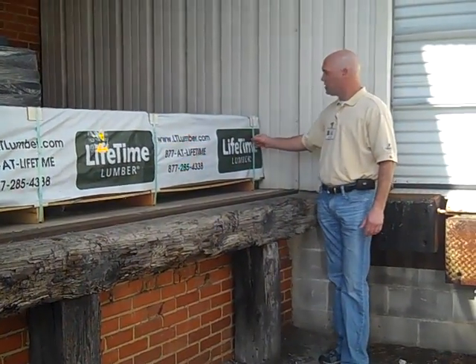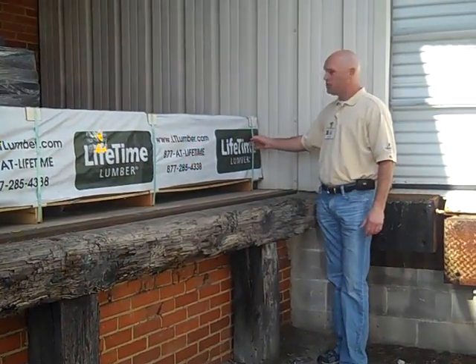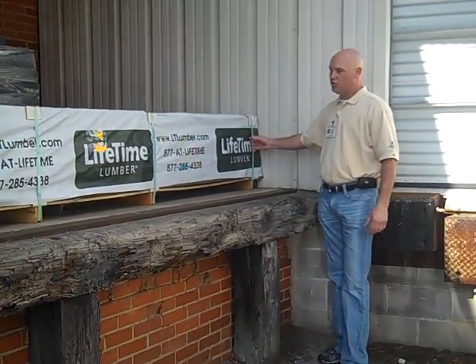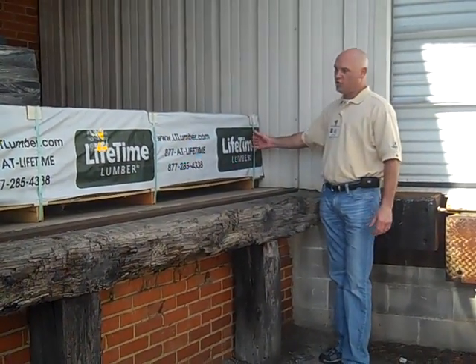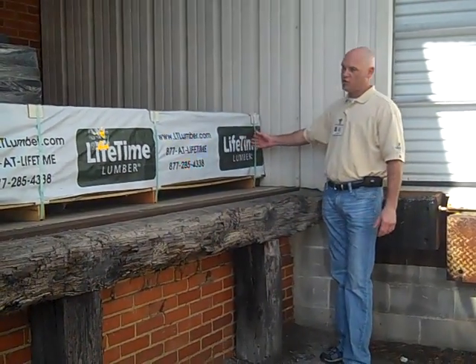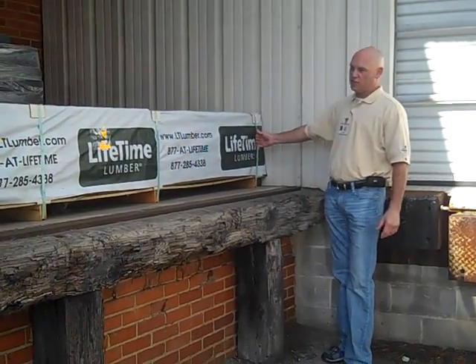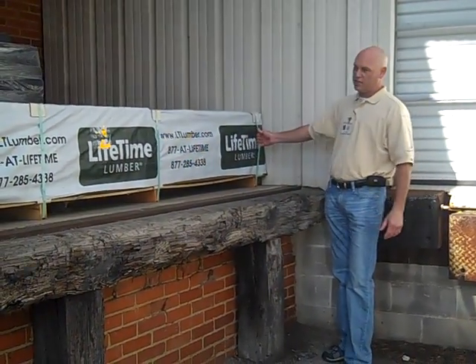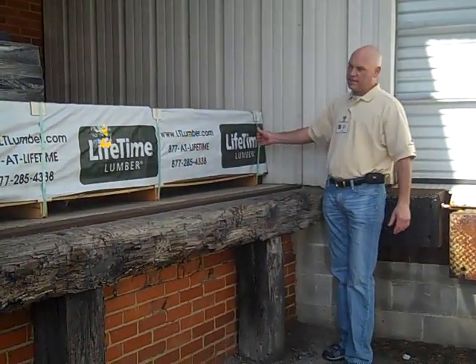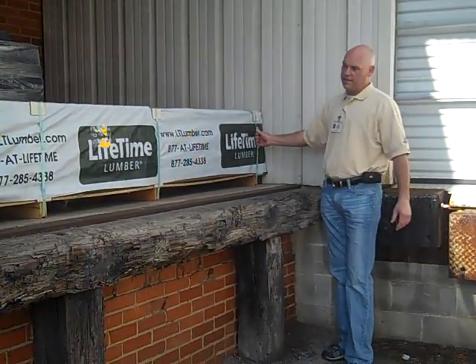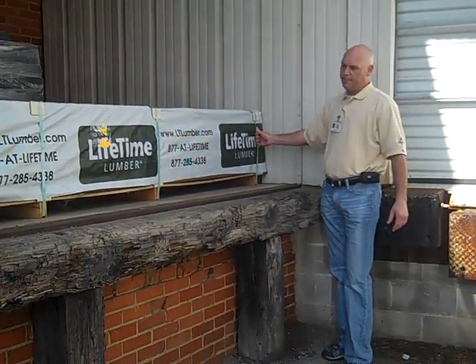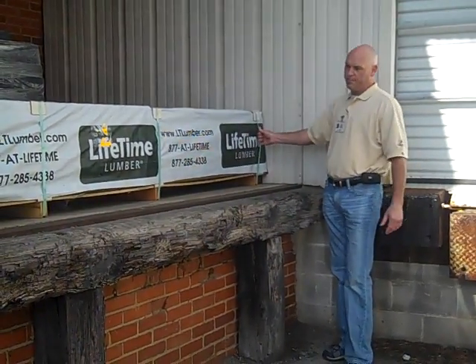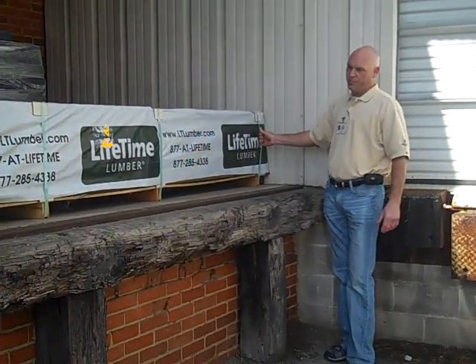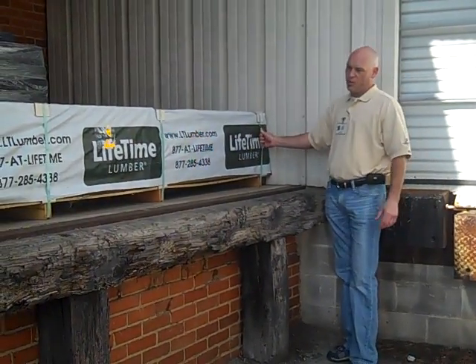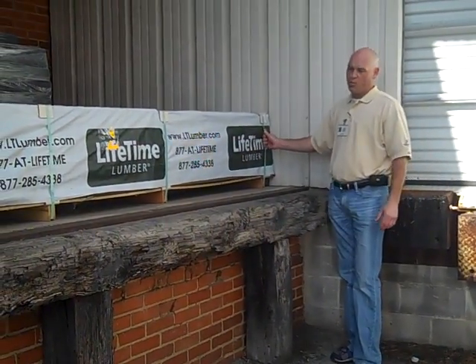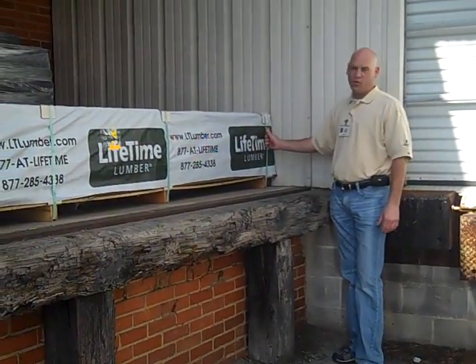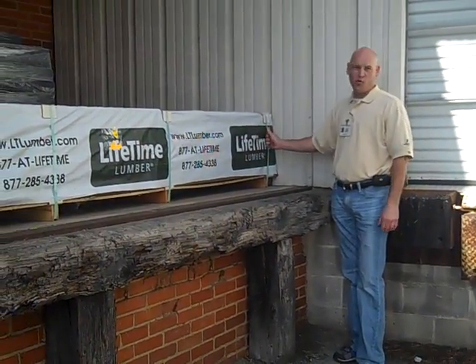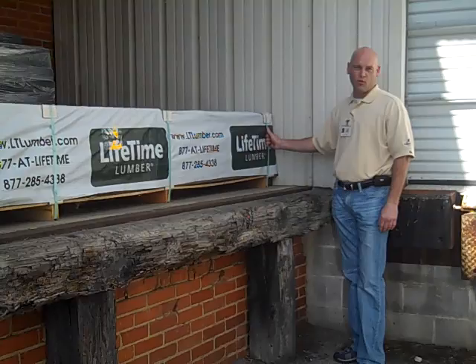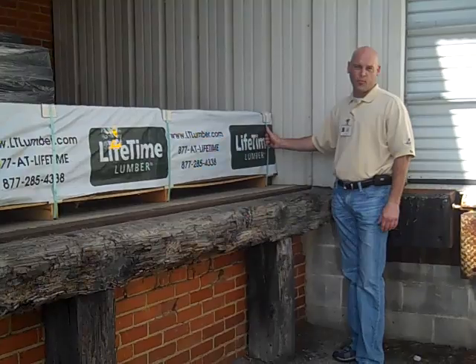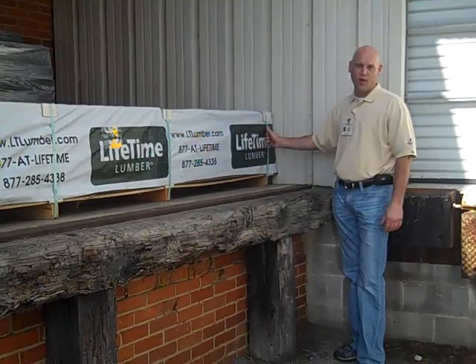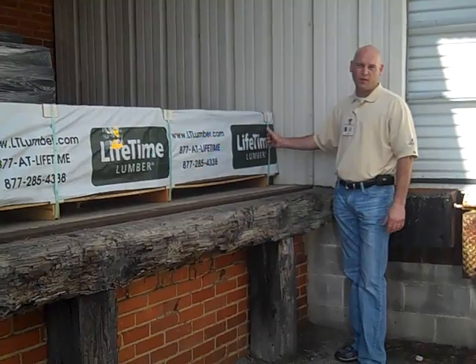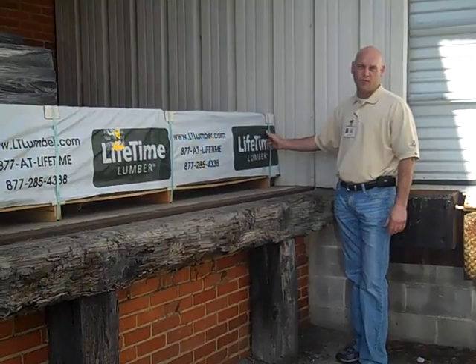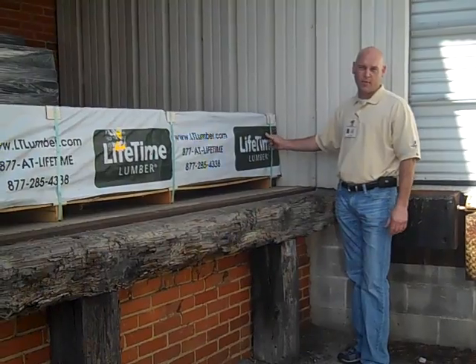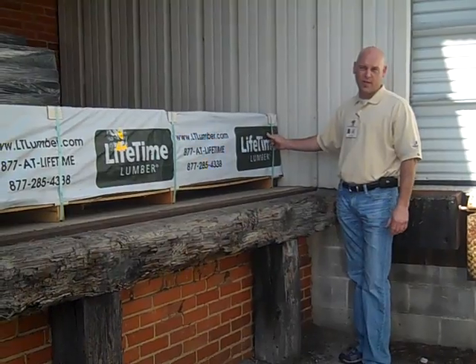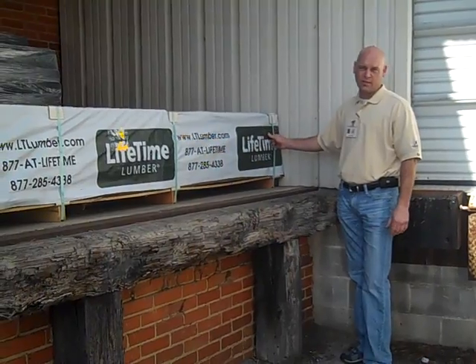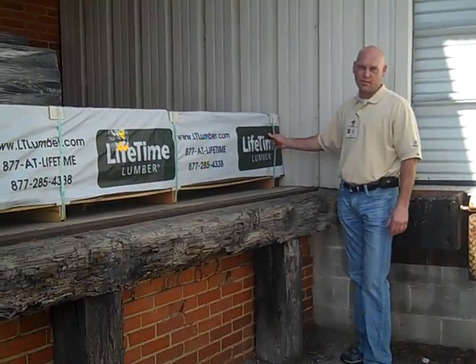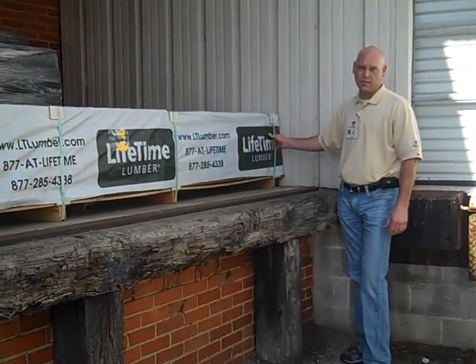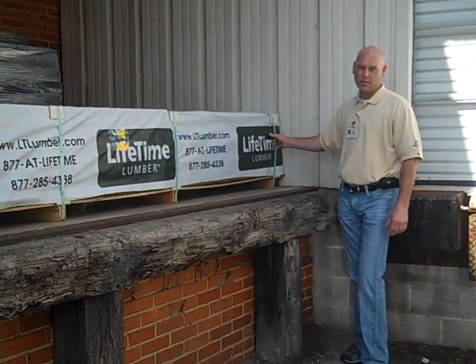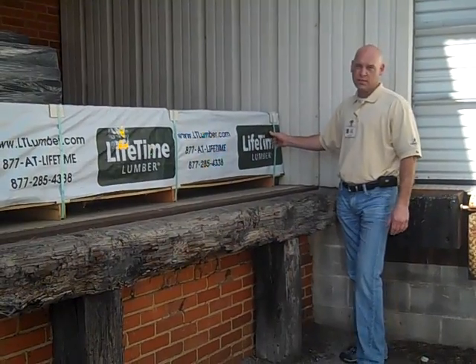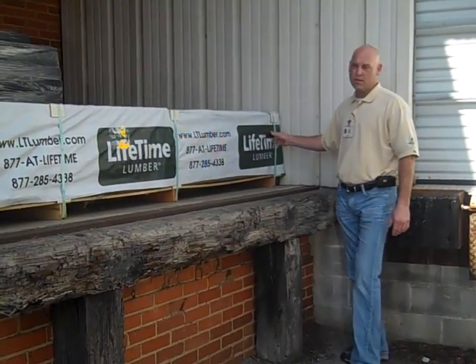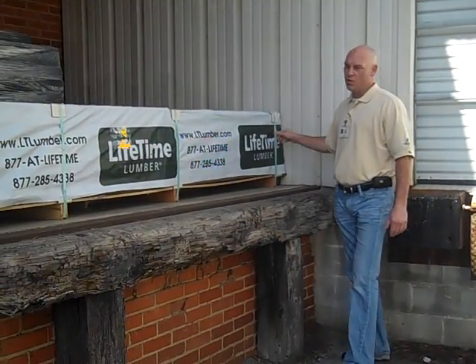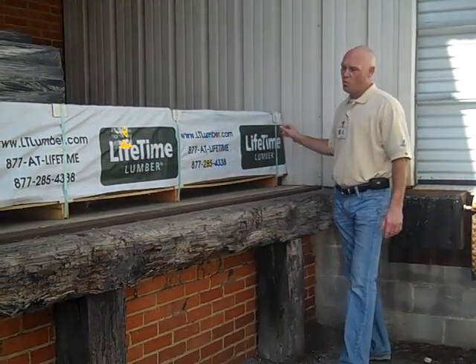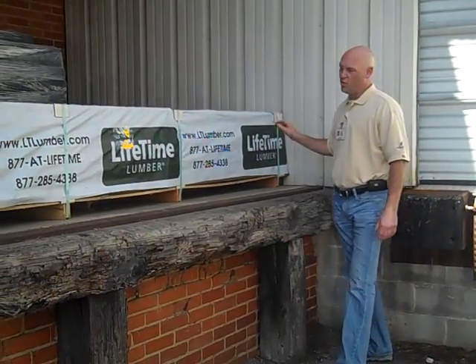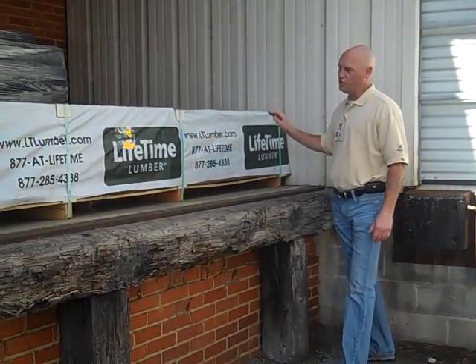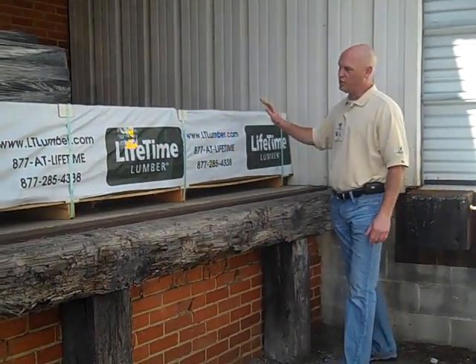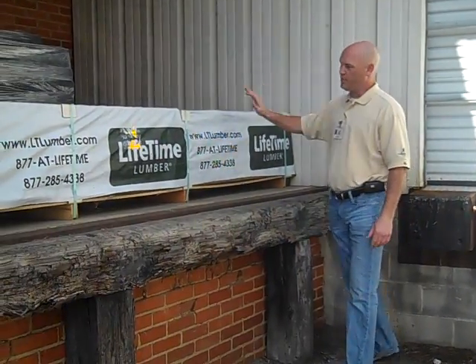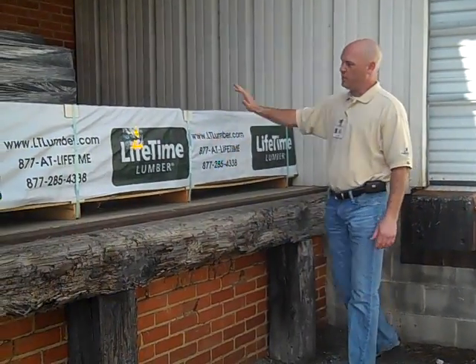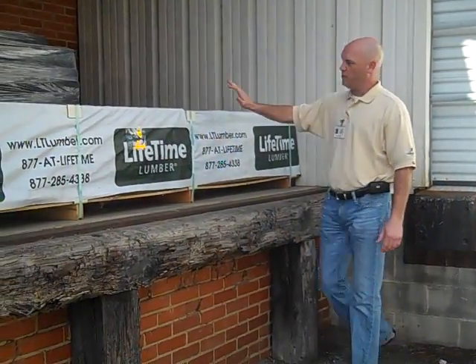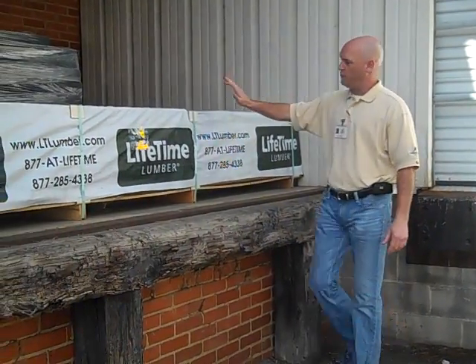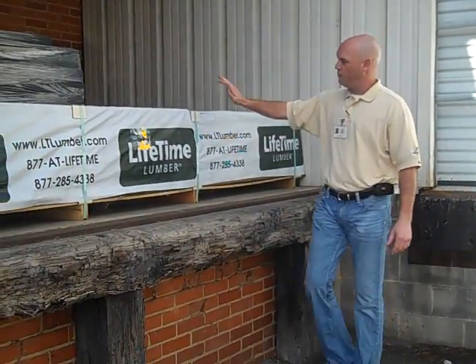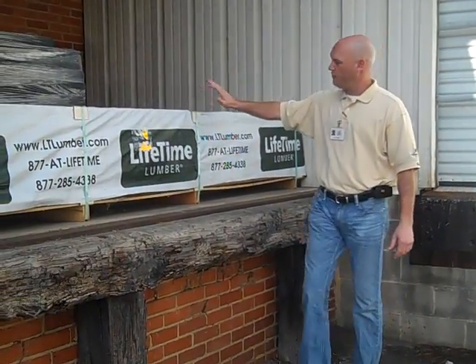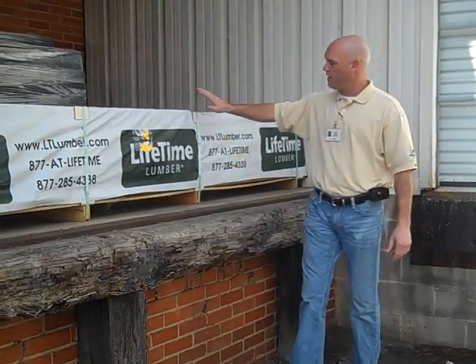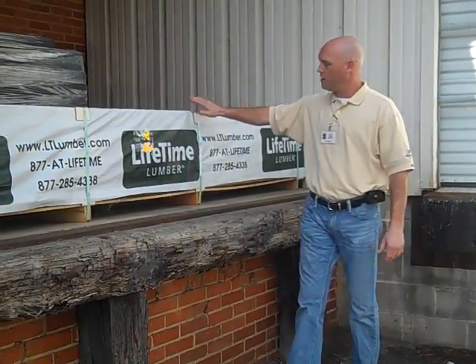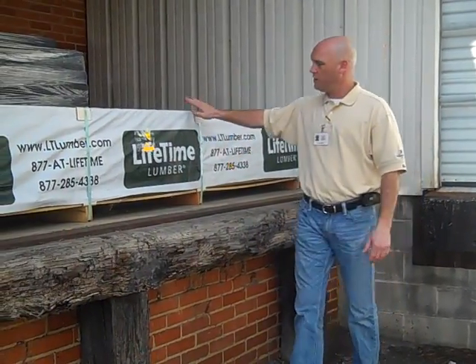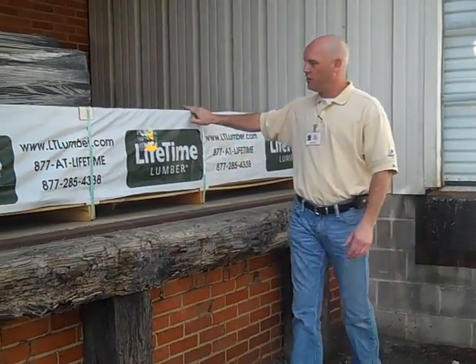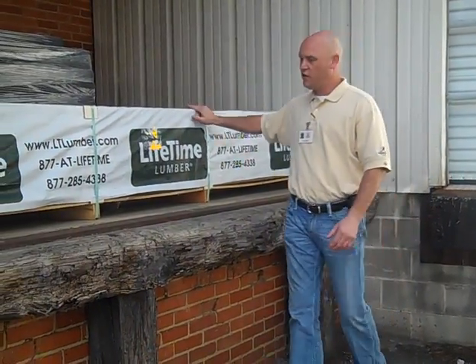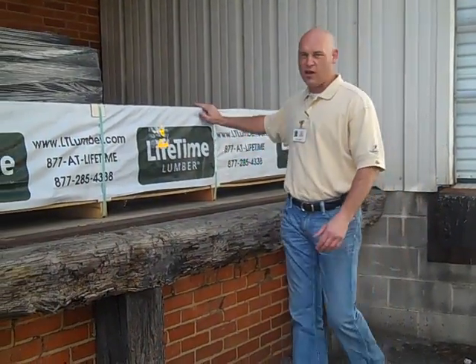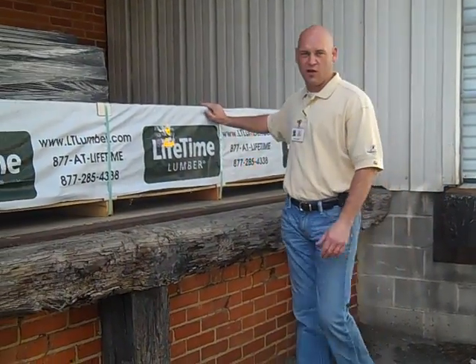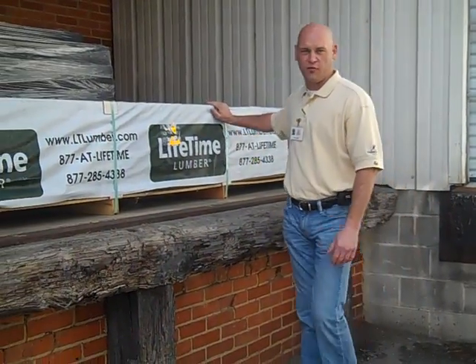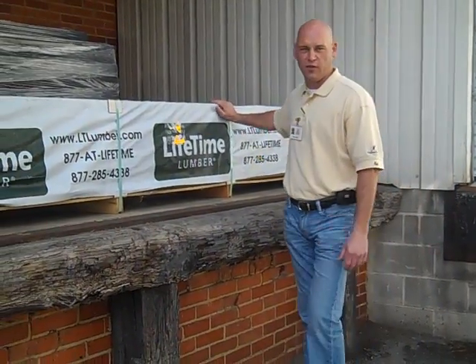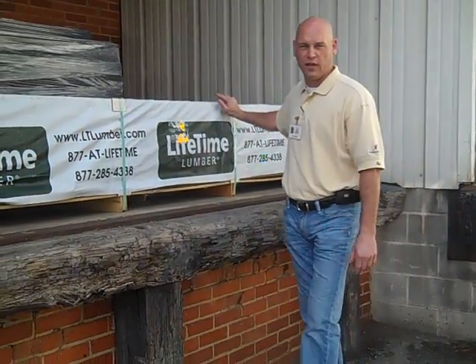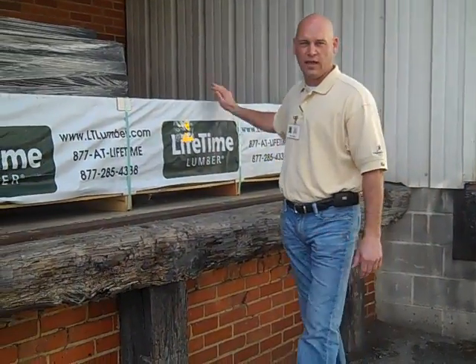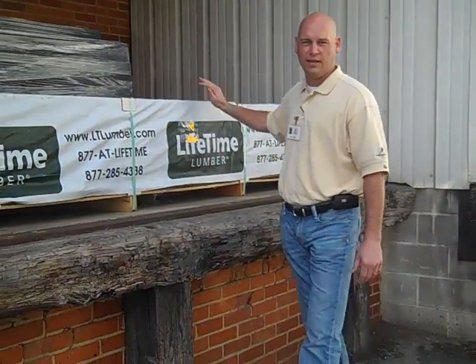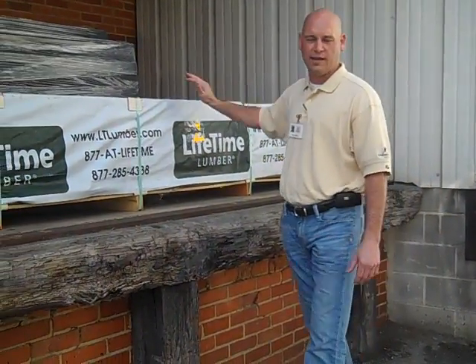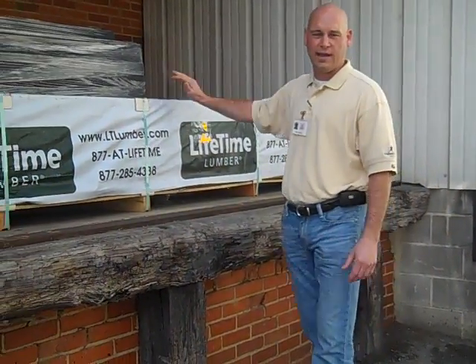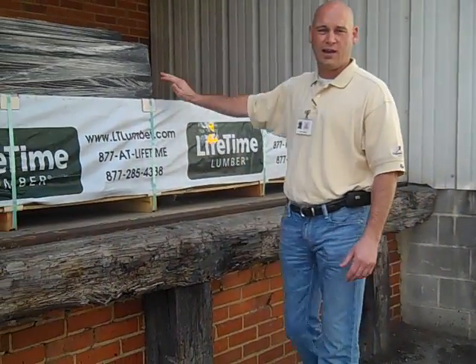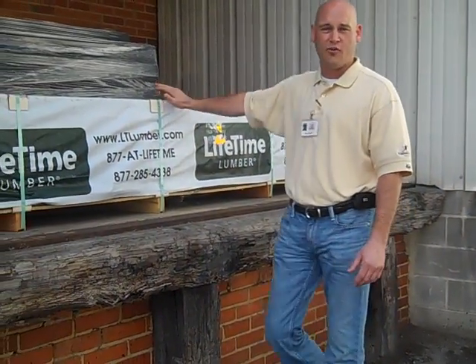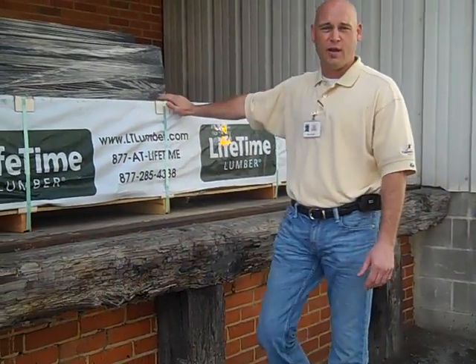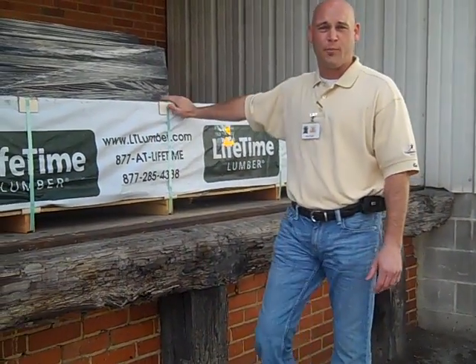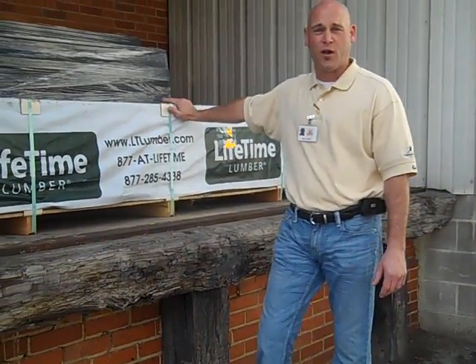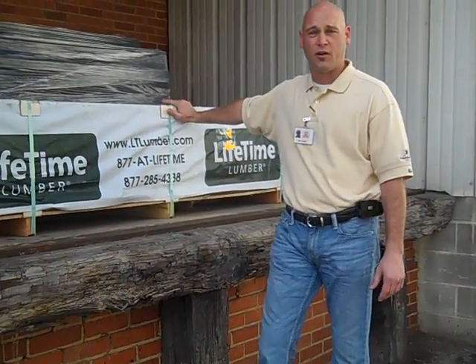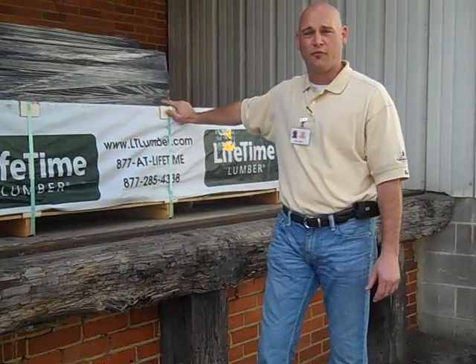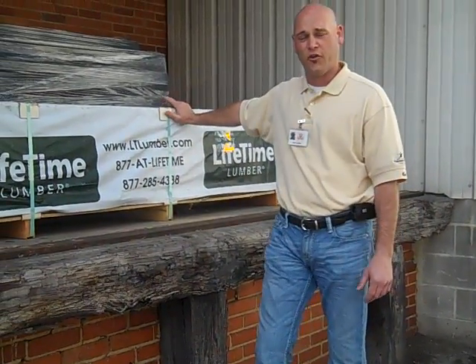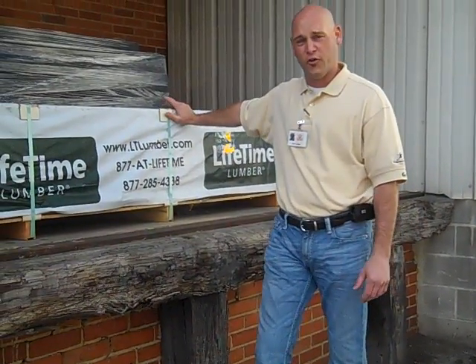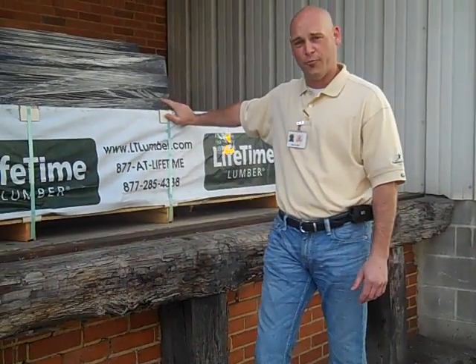With a nice little cardboard V right here to keep it from cutting into the Lifetime Lumber. So you can see, when you order a product from us, we ship it very, very carefully and take care of that product for you.